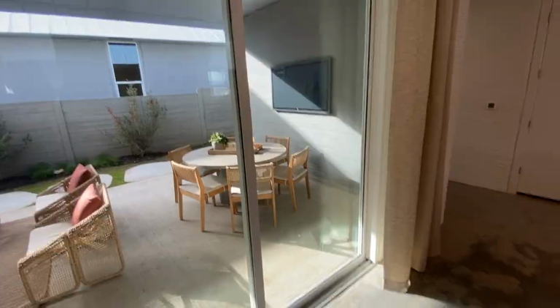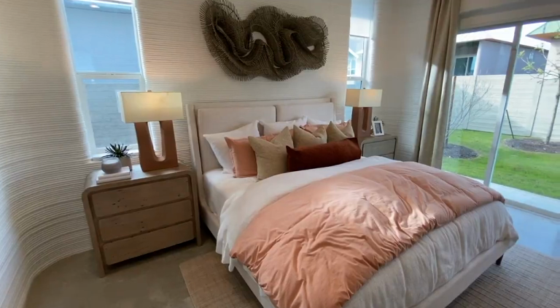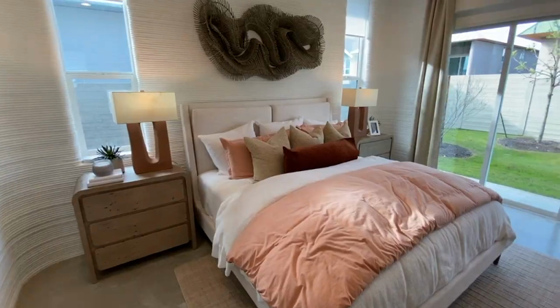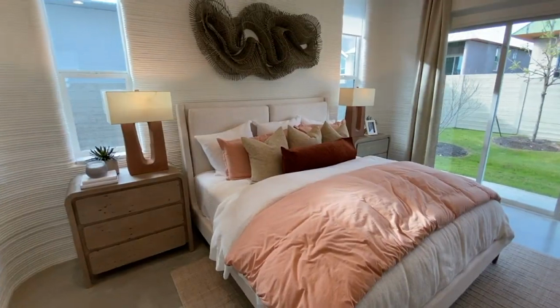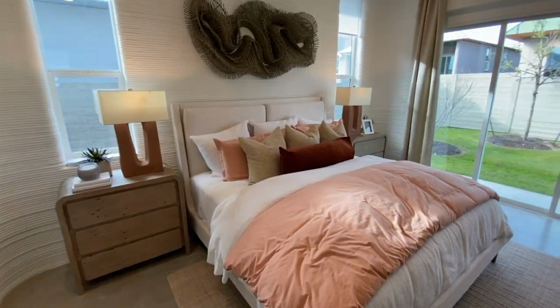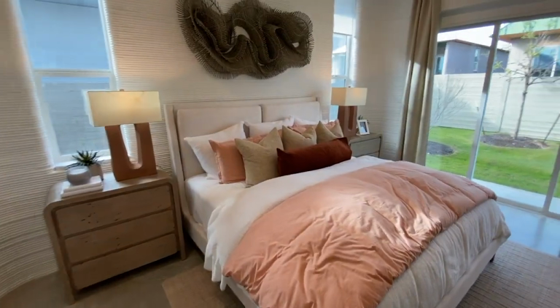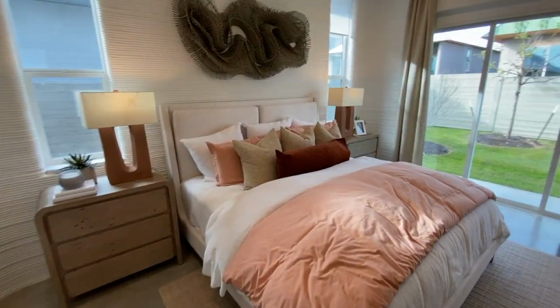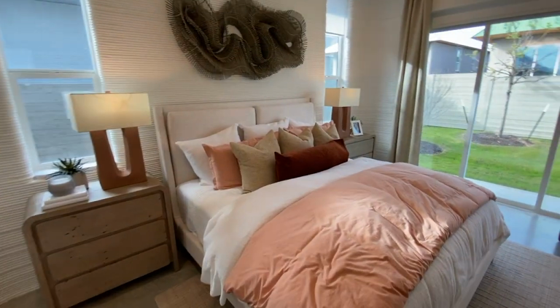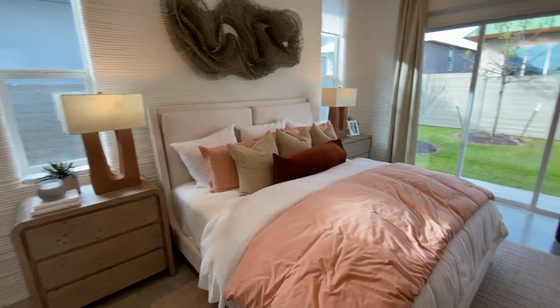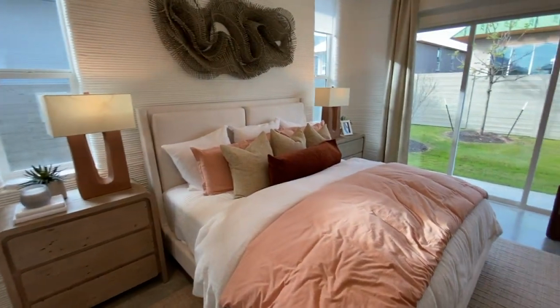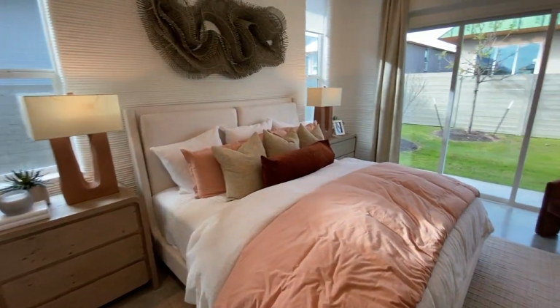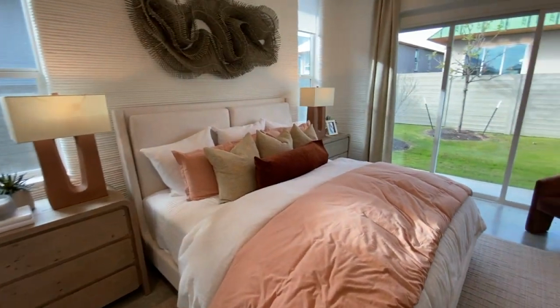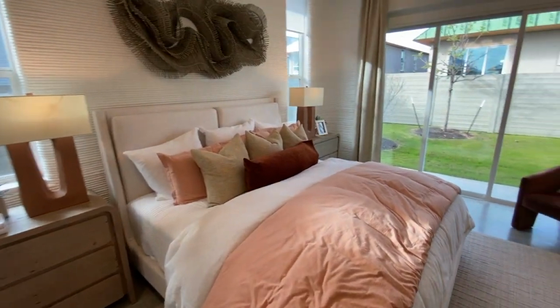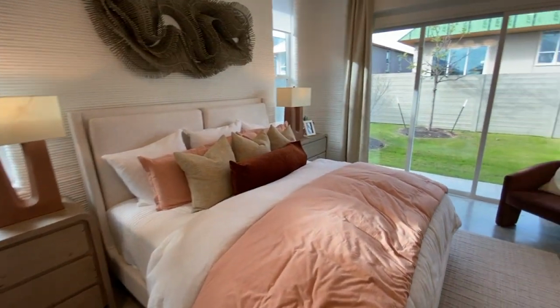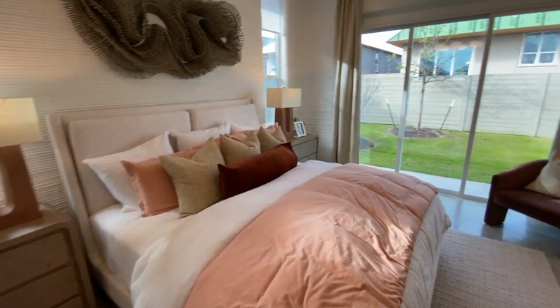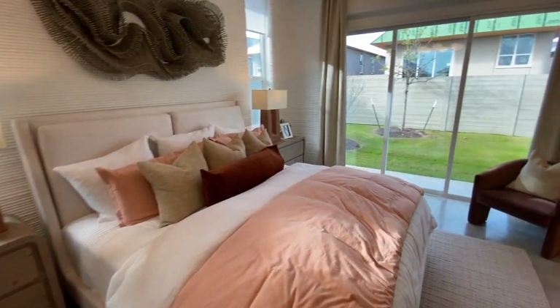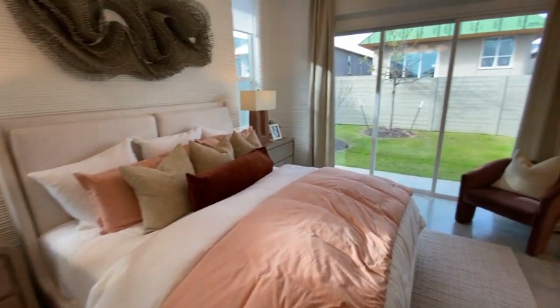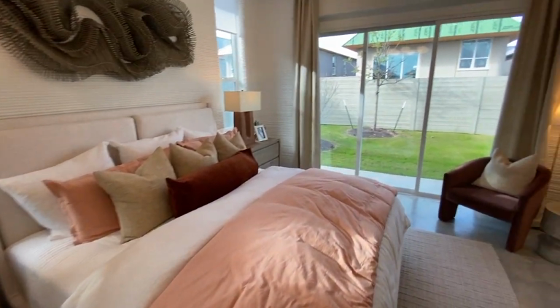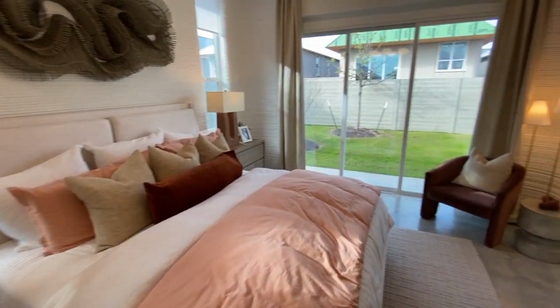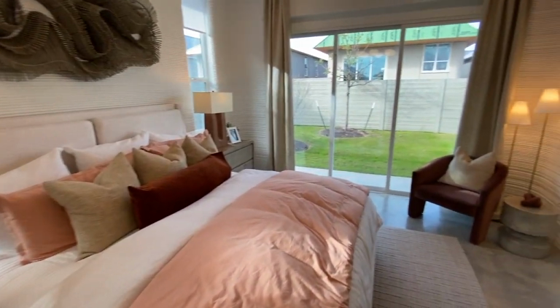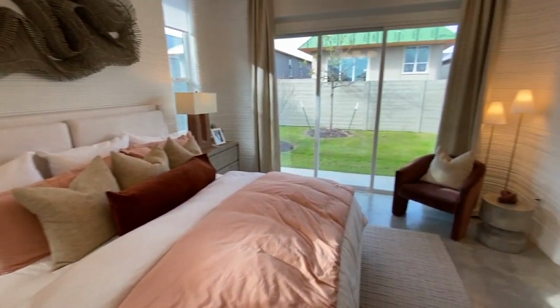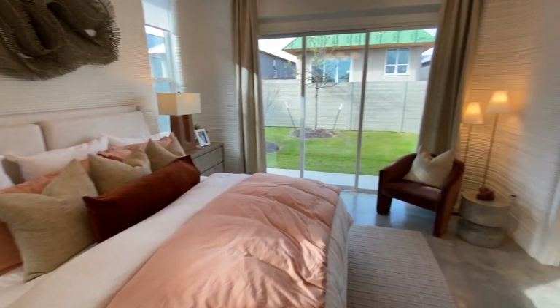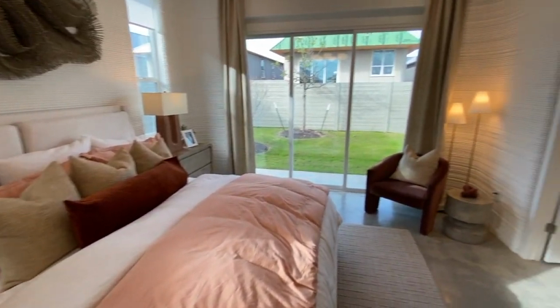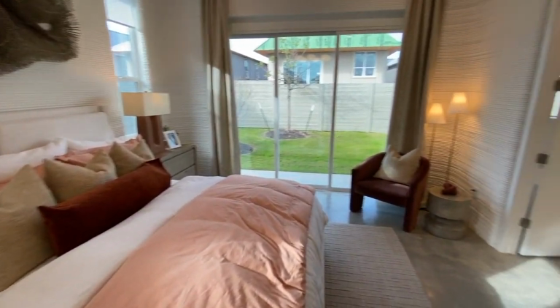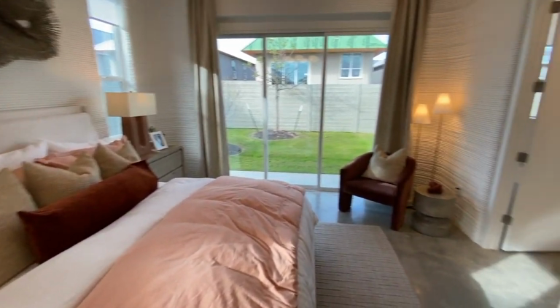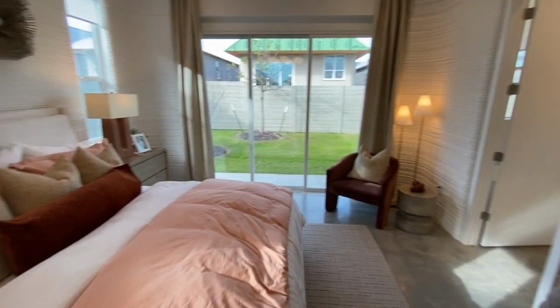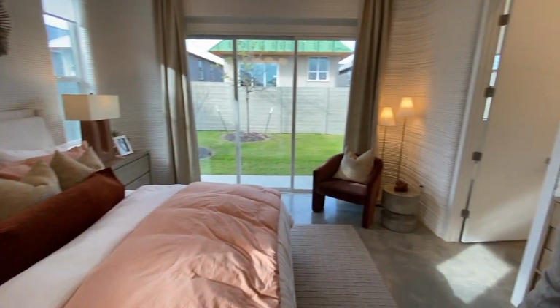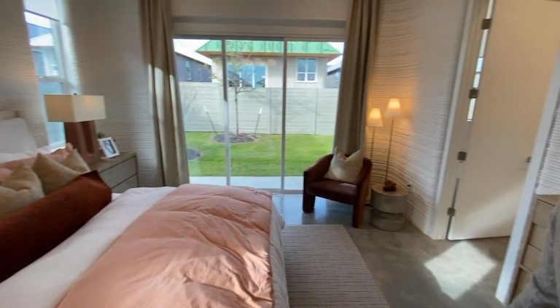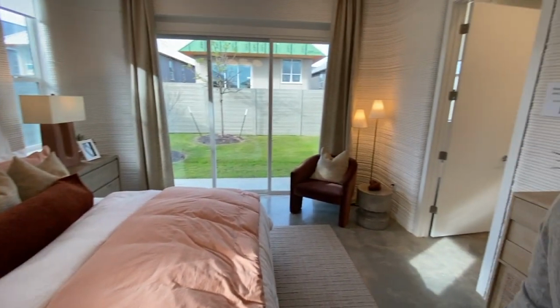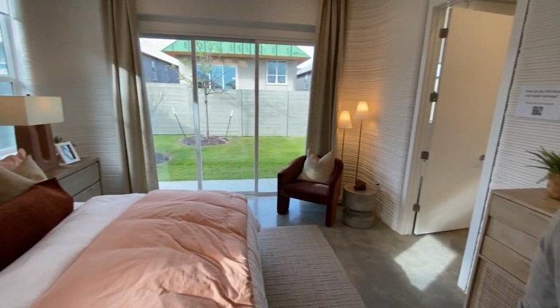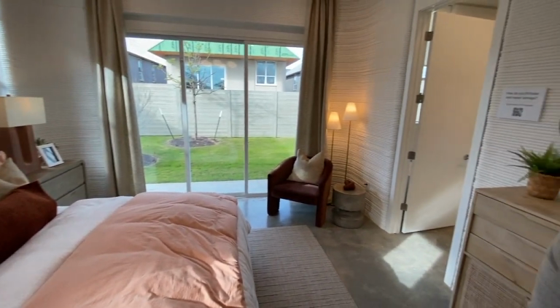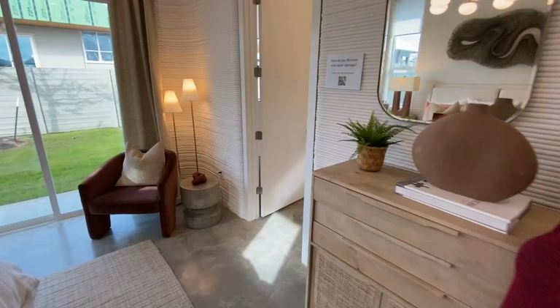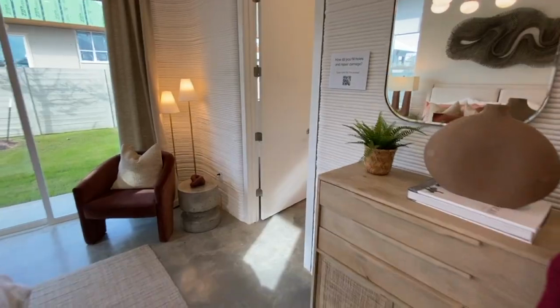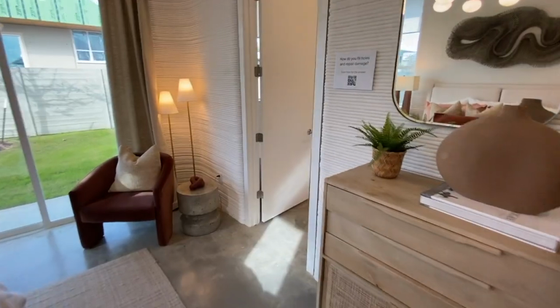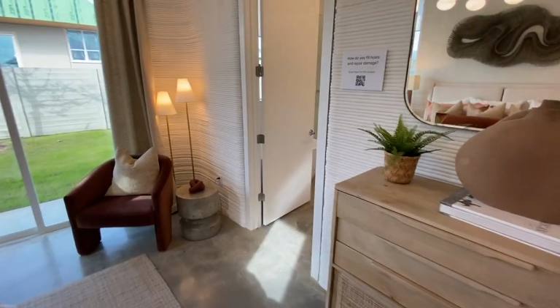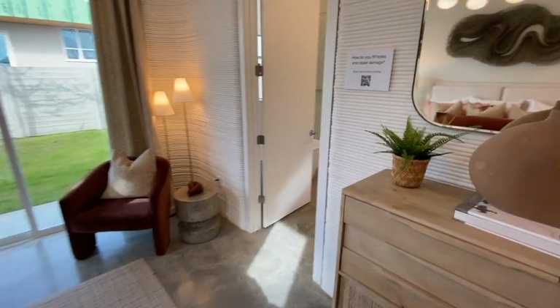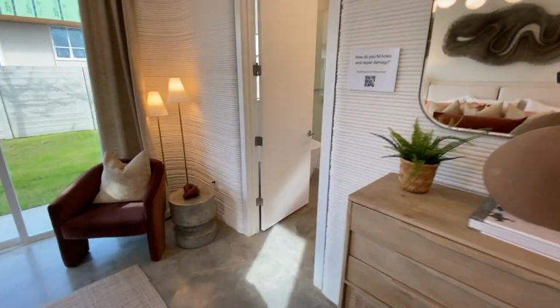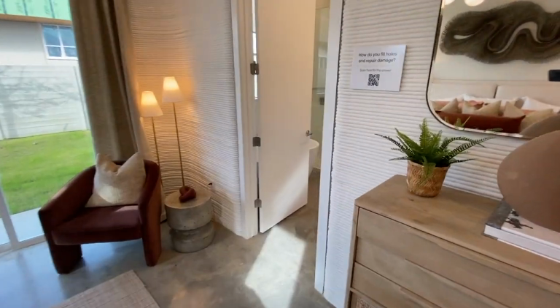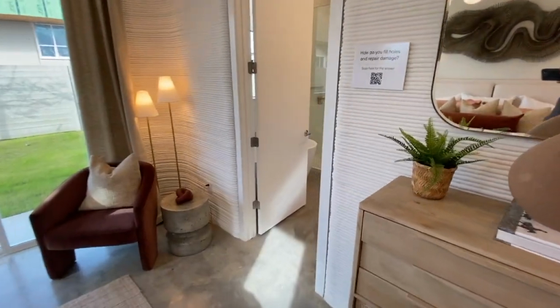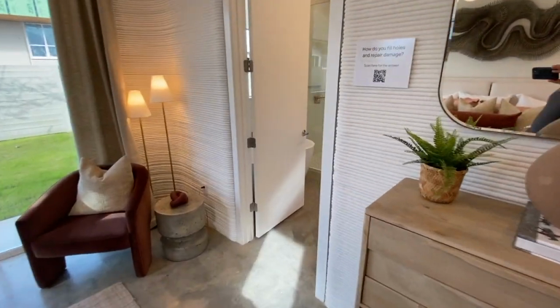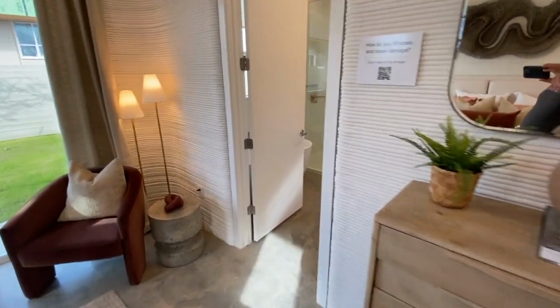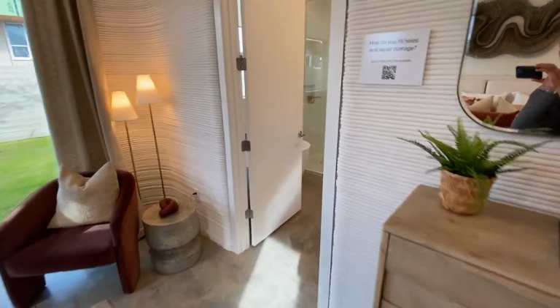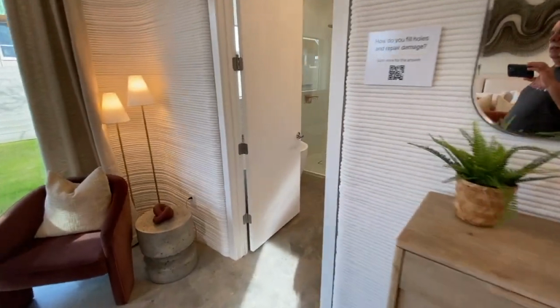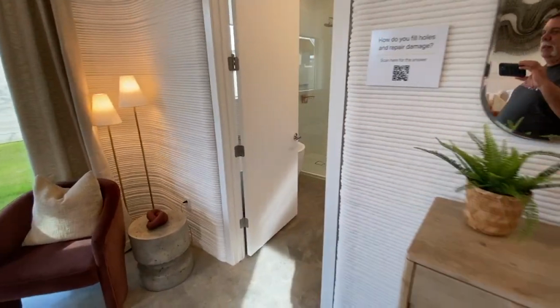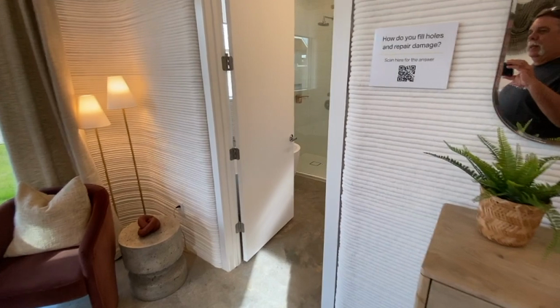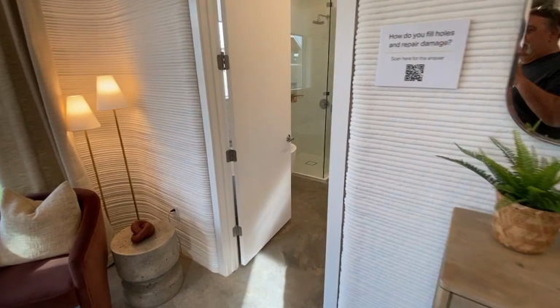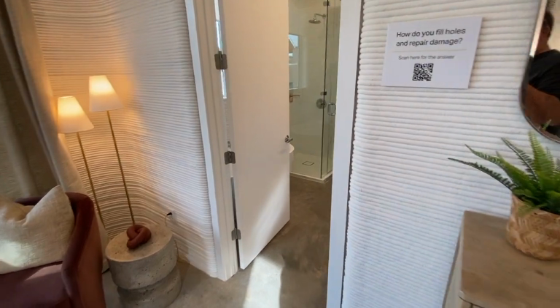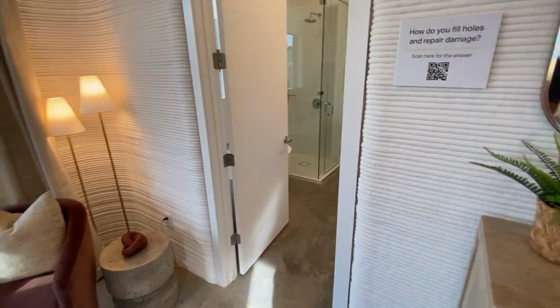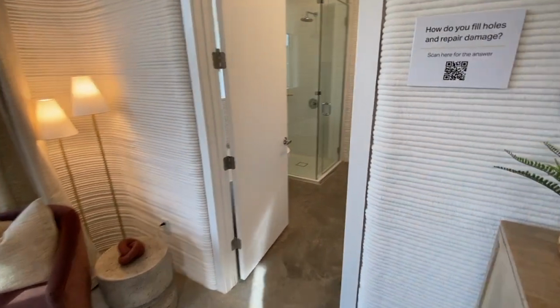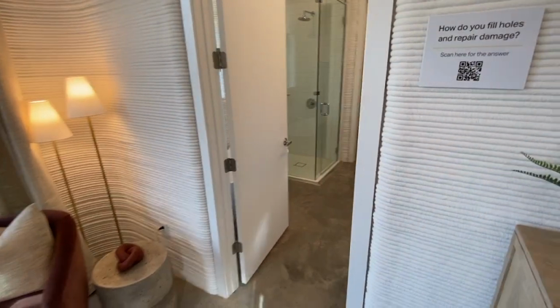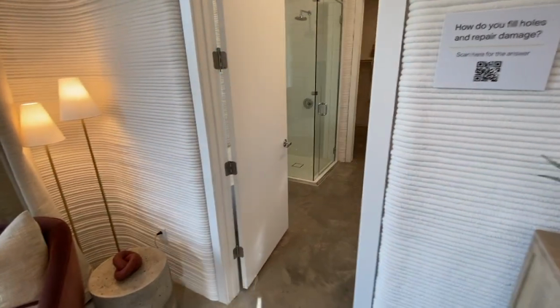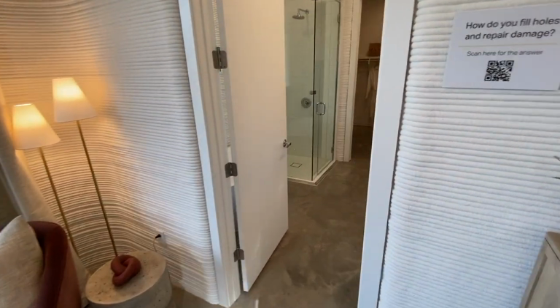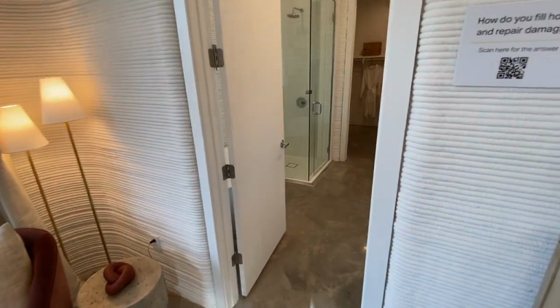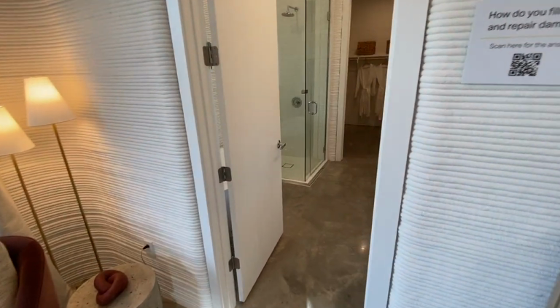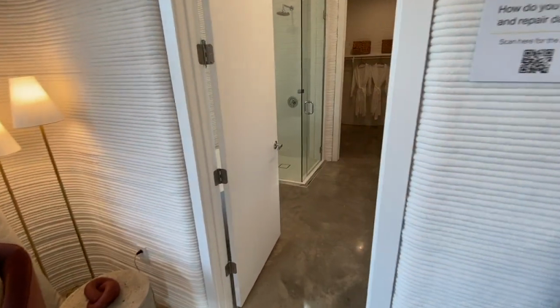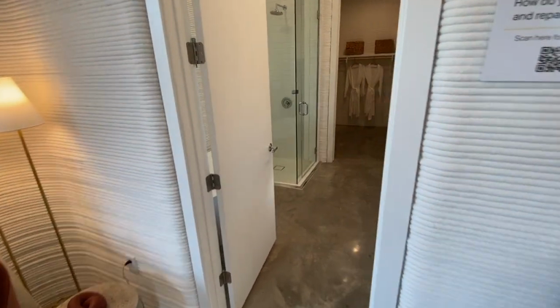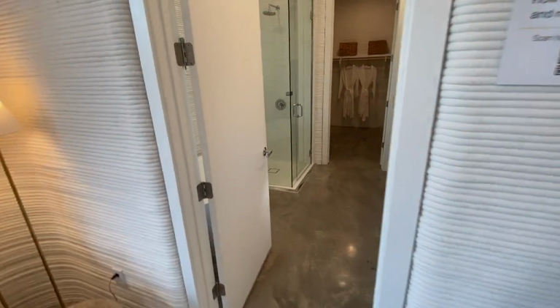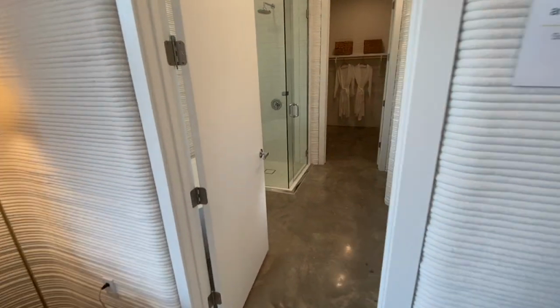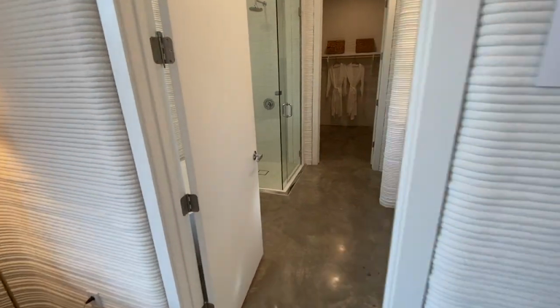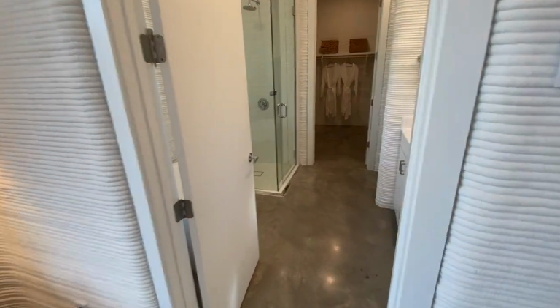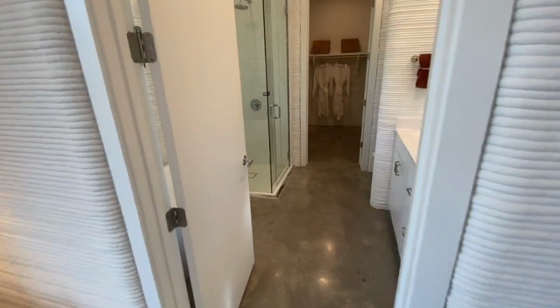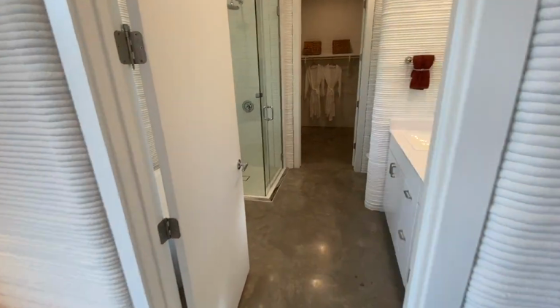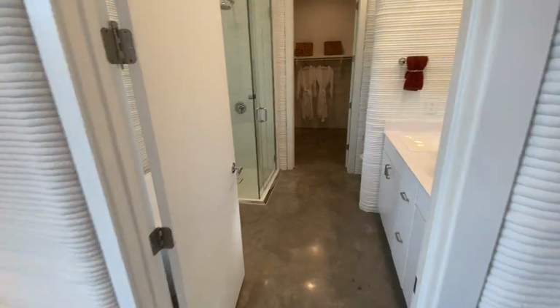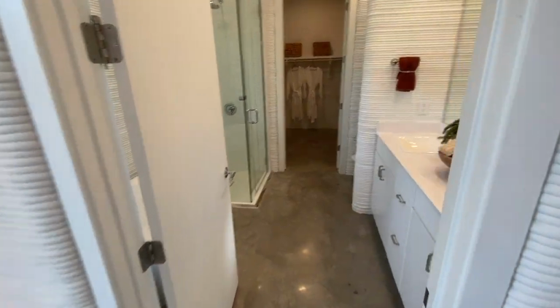This is not huge either — pretty good size, not big. In the other rooms? Oh, that's nice.